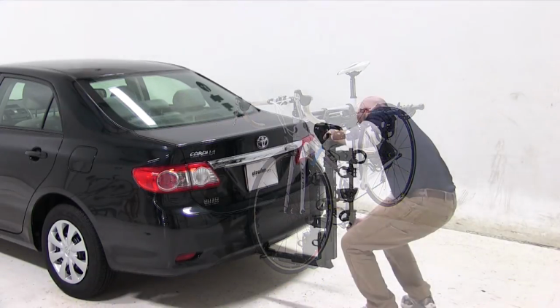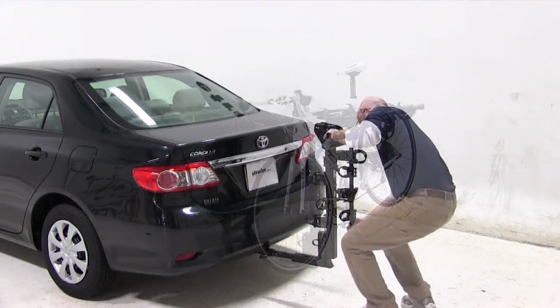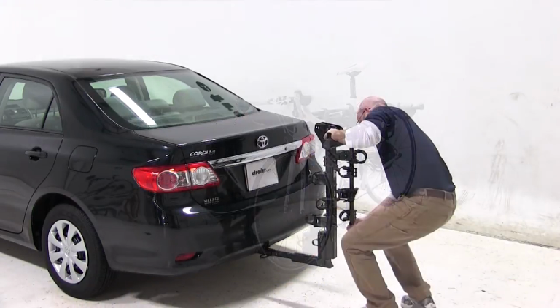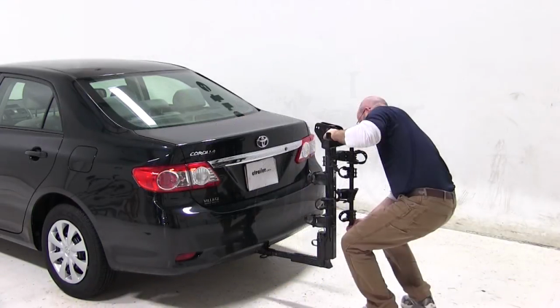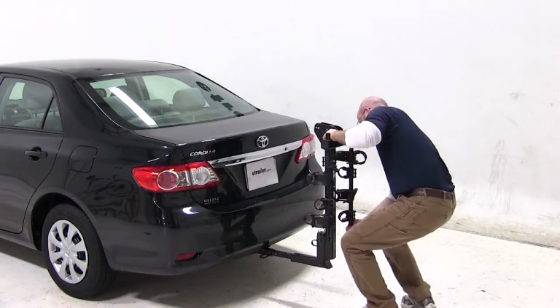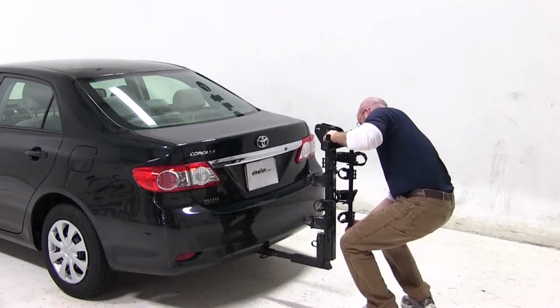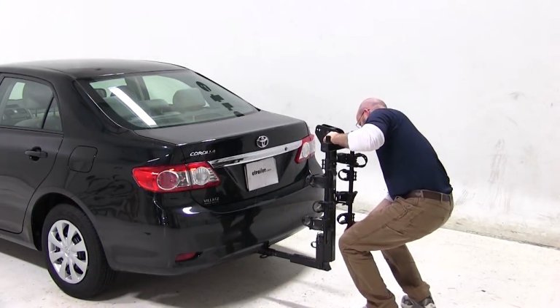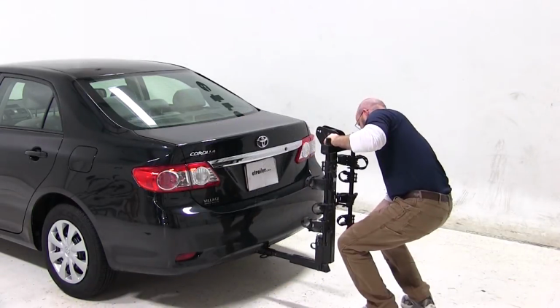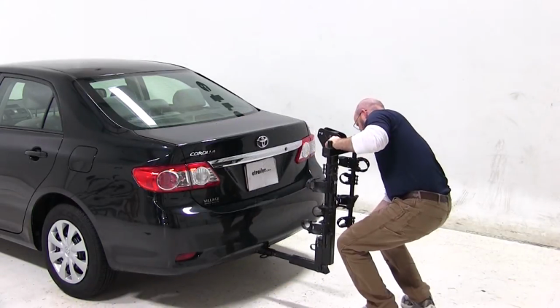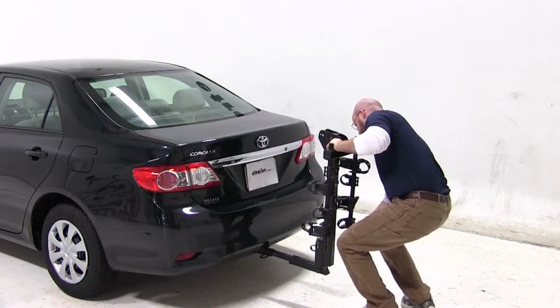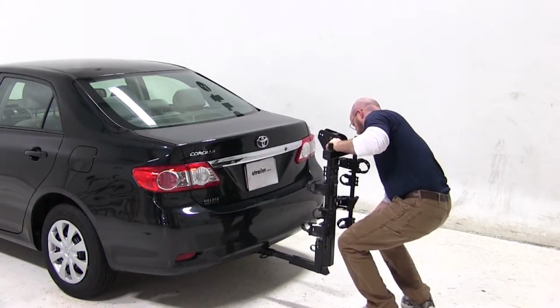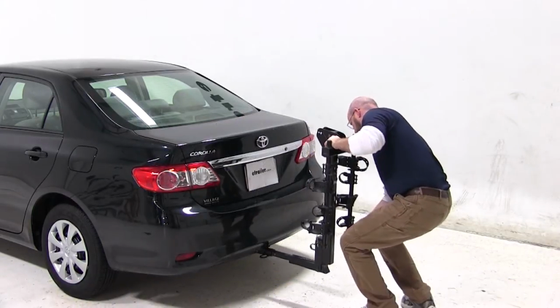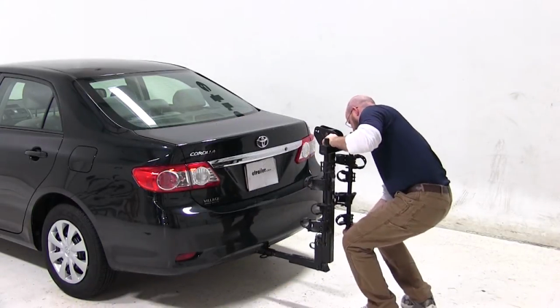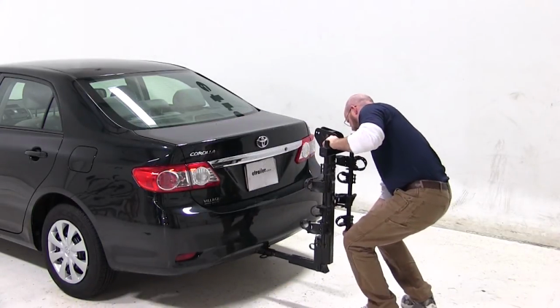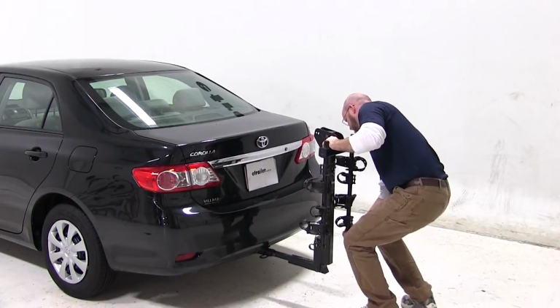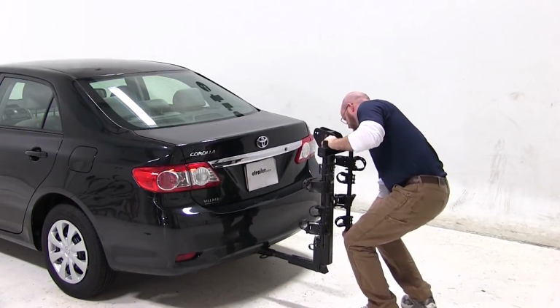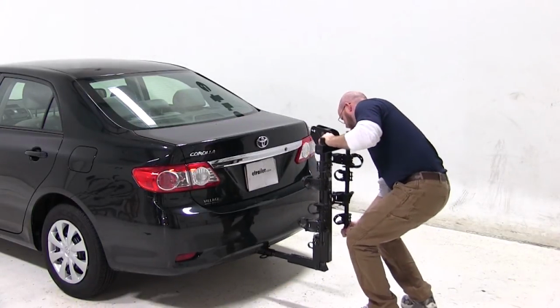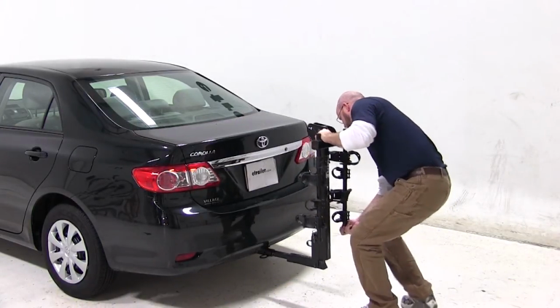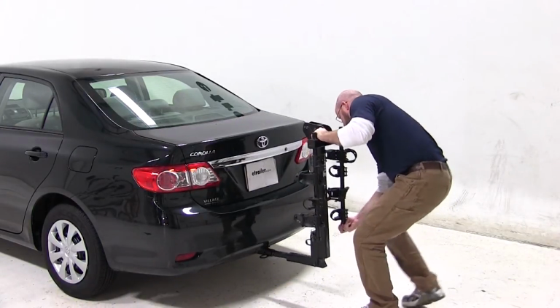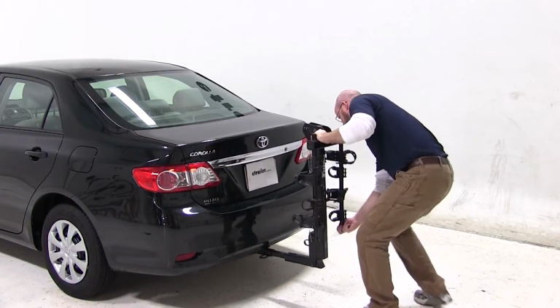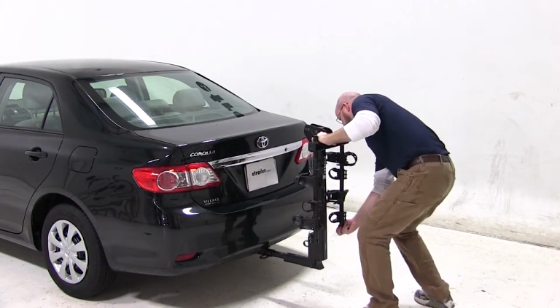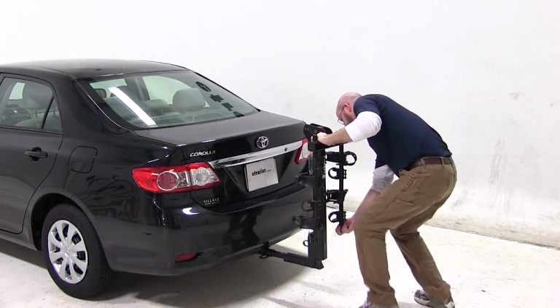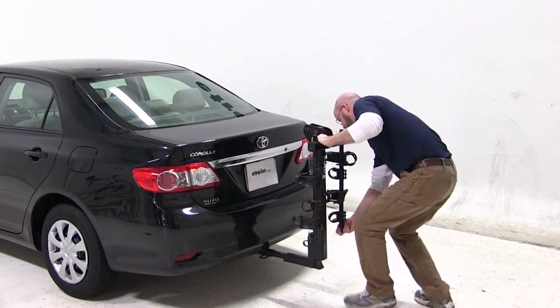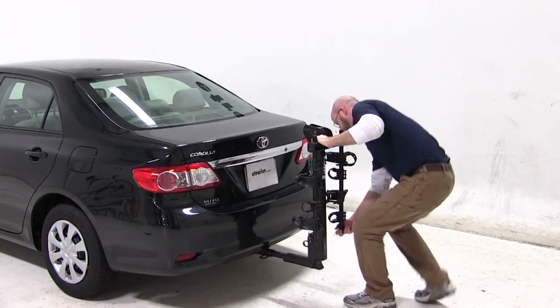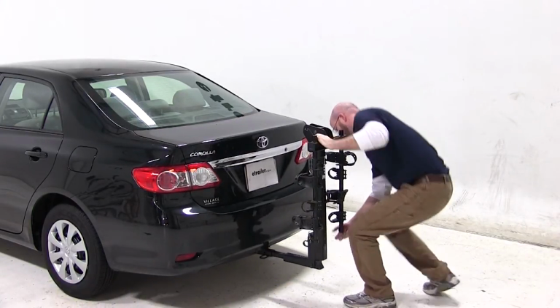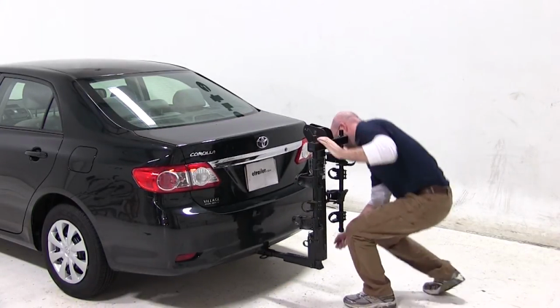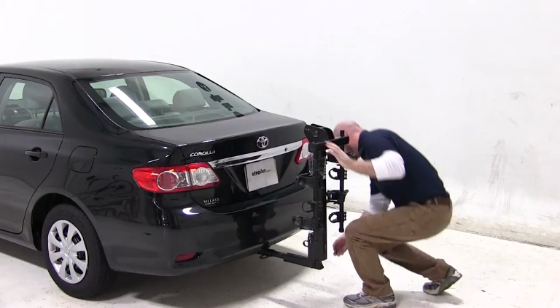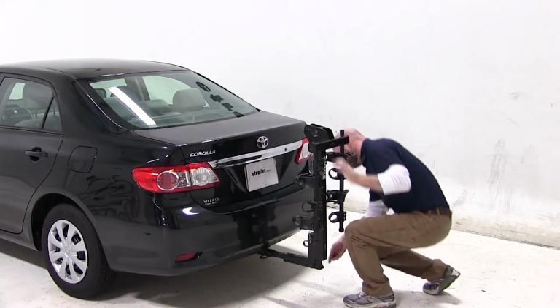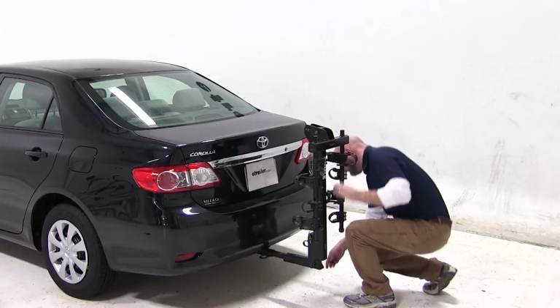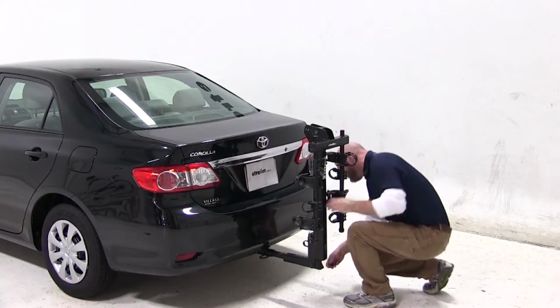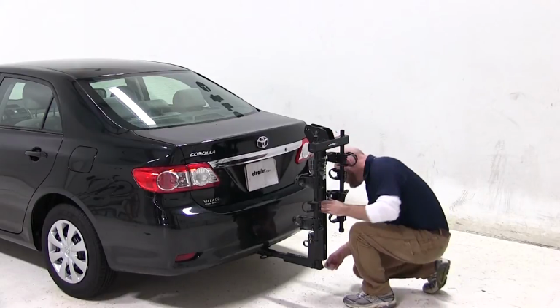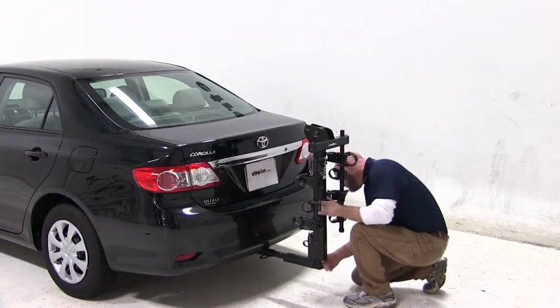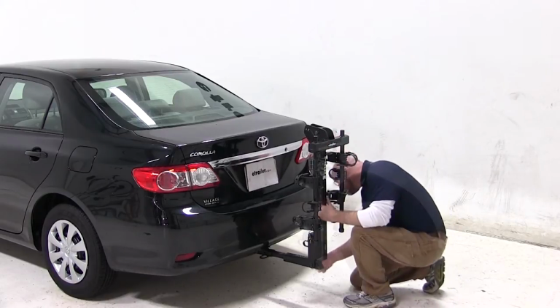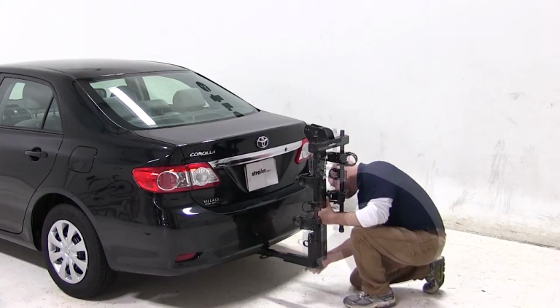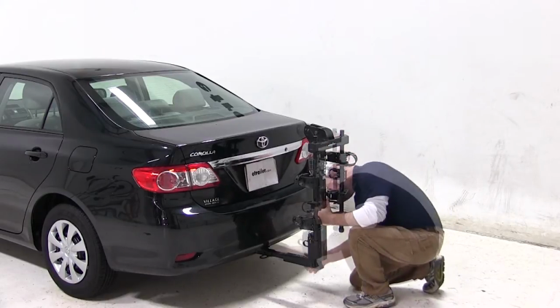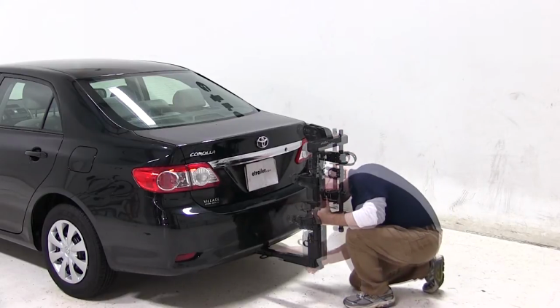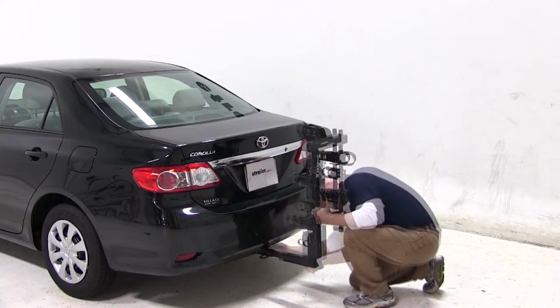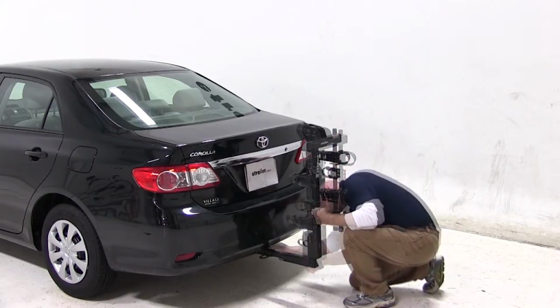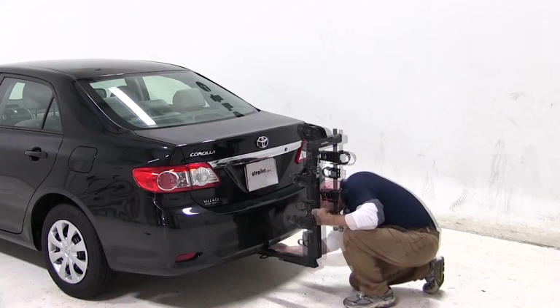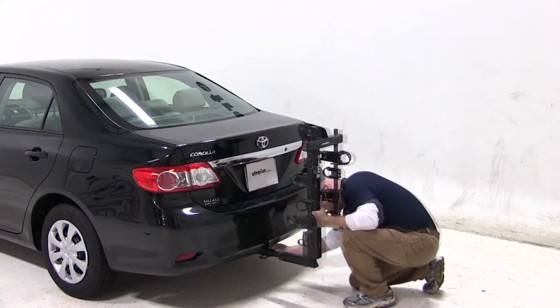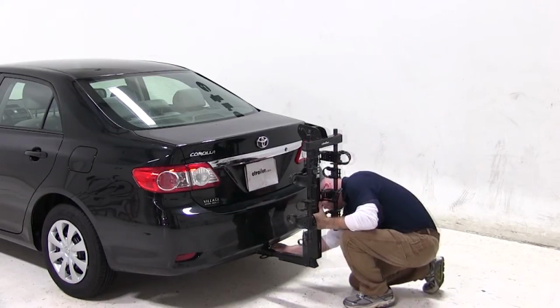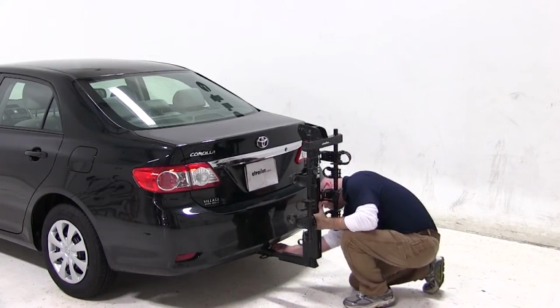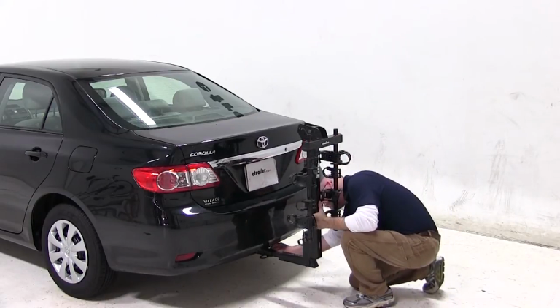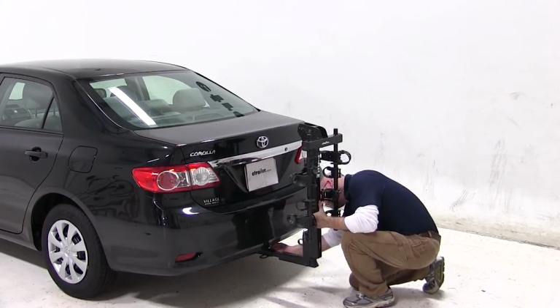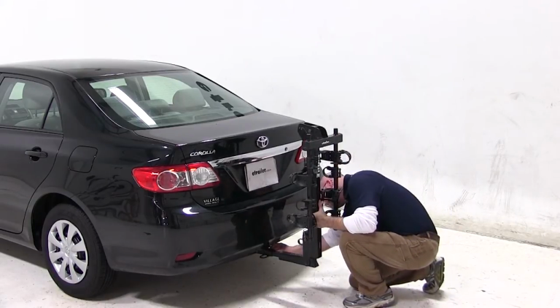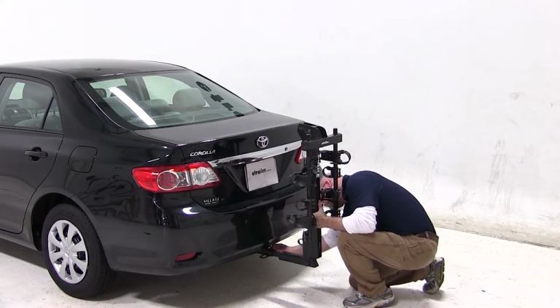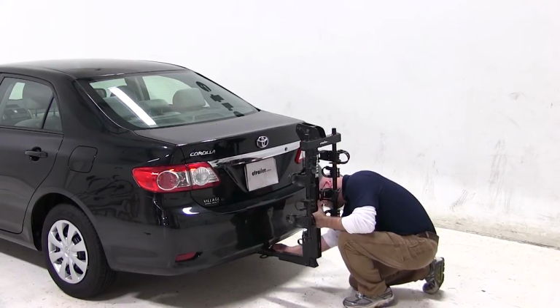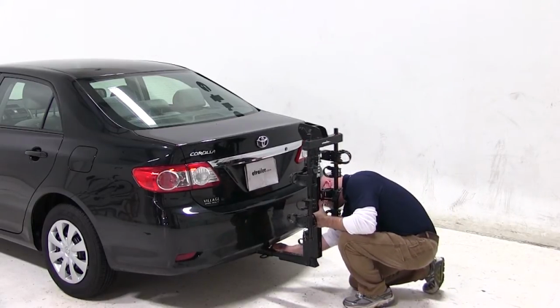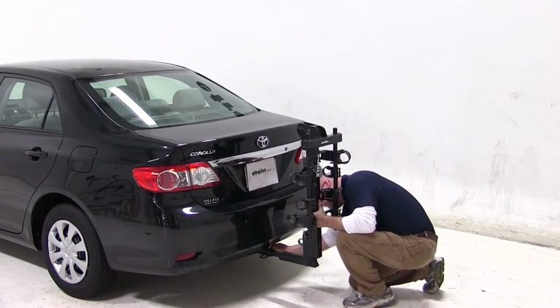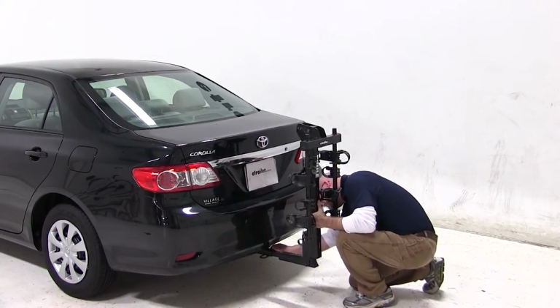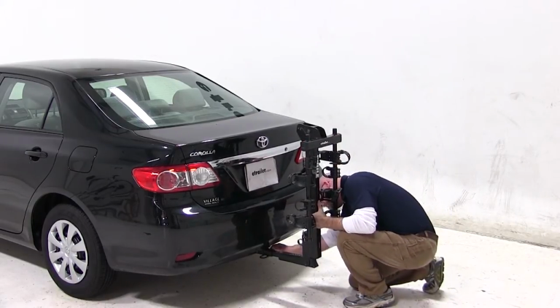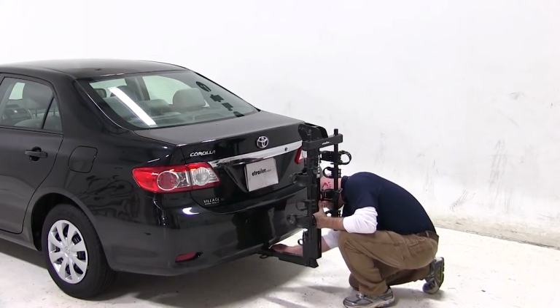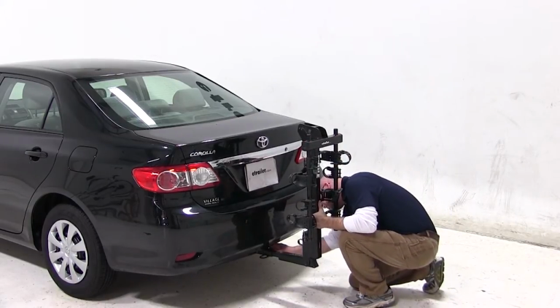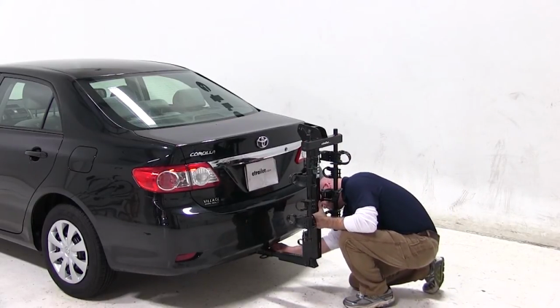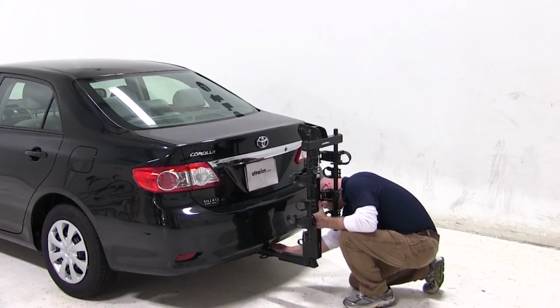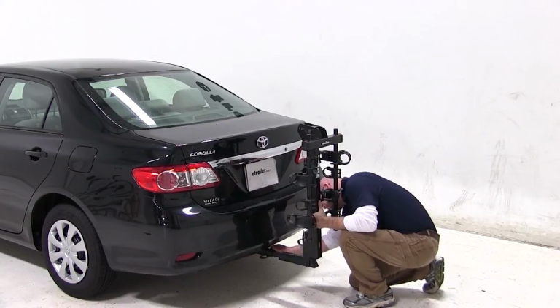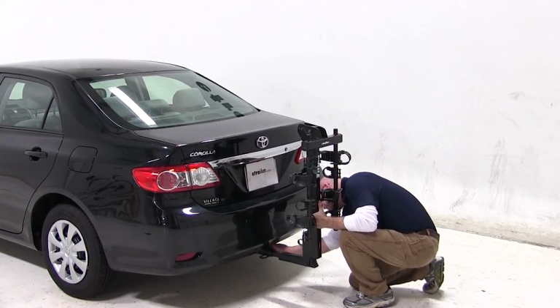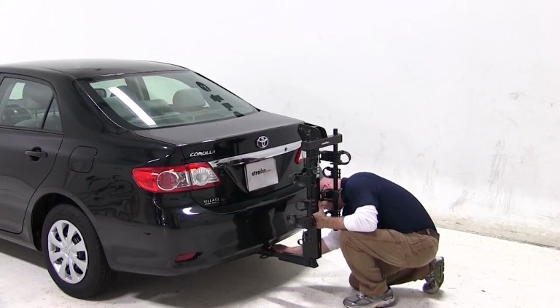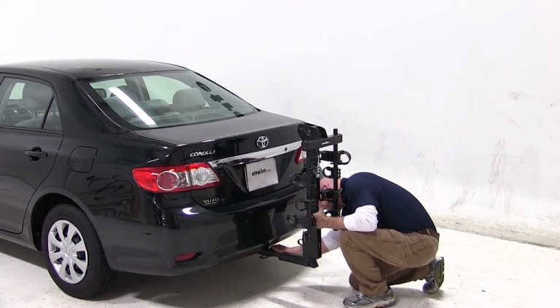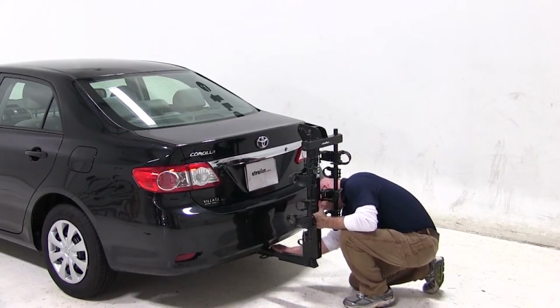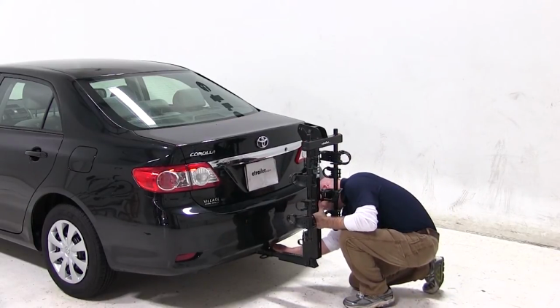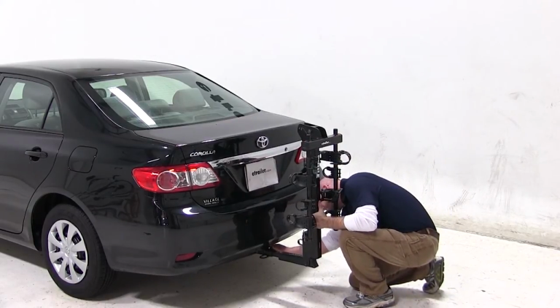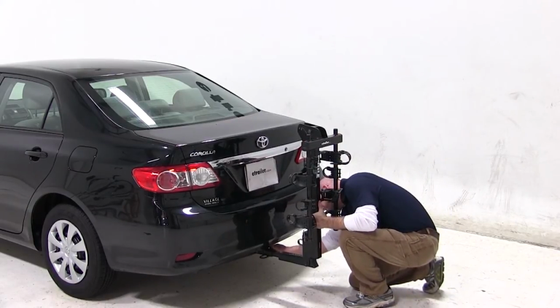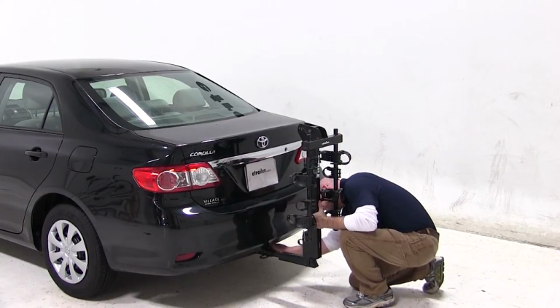We'll get started by sliding the shank of the bike rack into the receiver. Line up your pinholes and thread in the anti-rattle bolt and tighten.